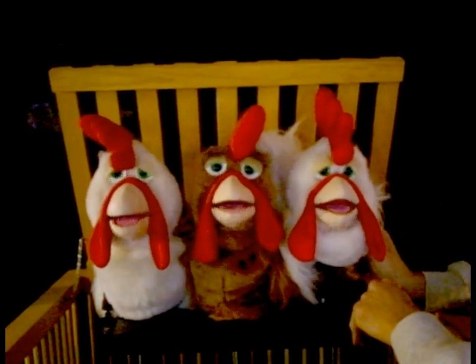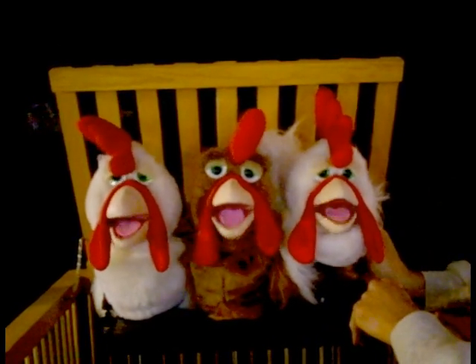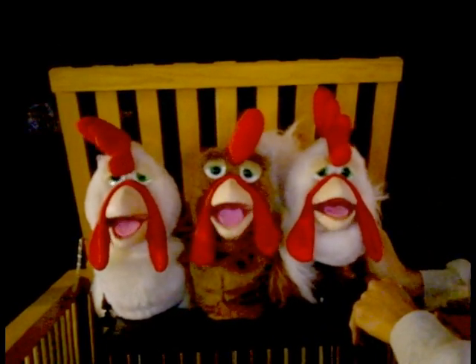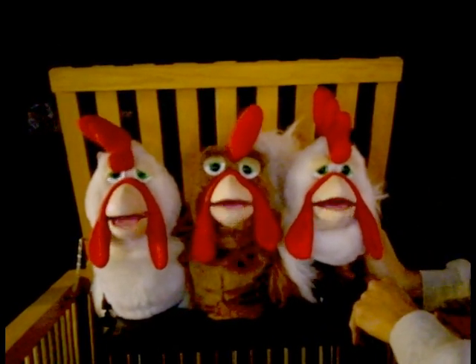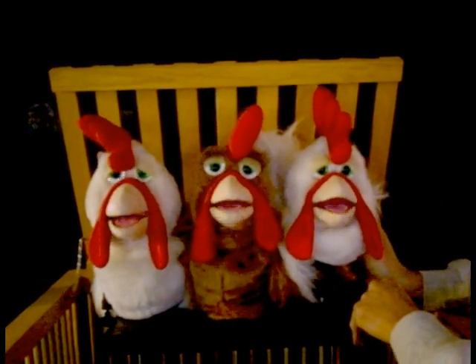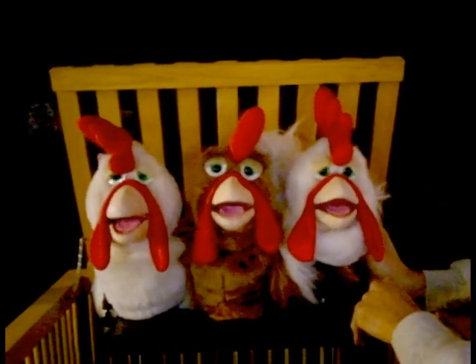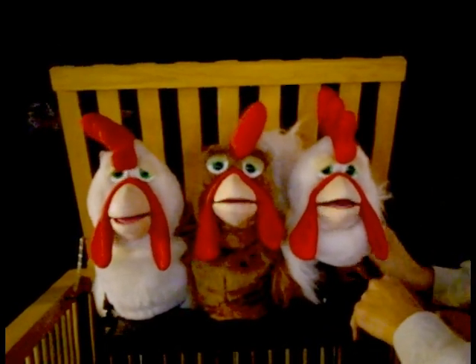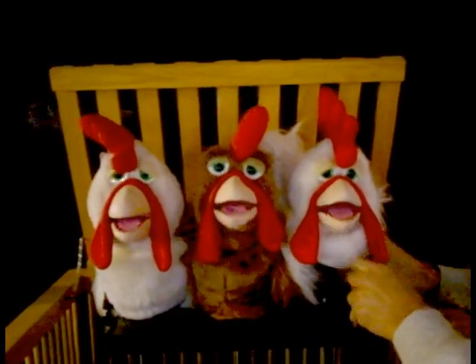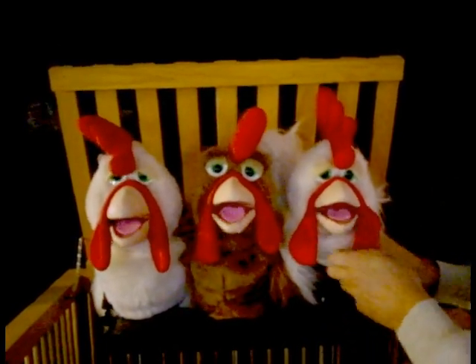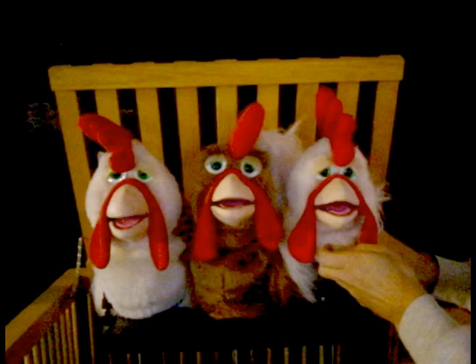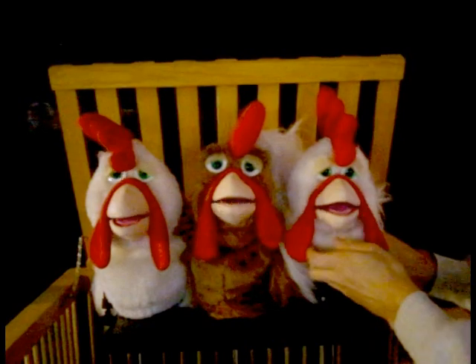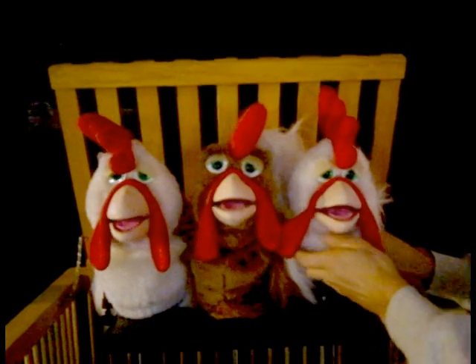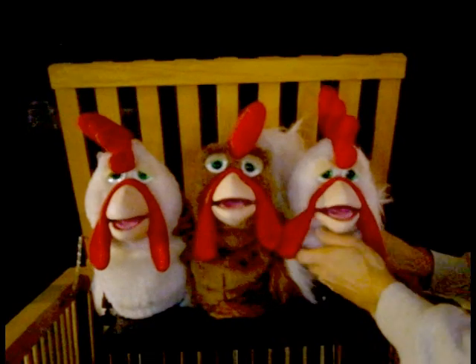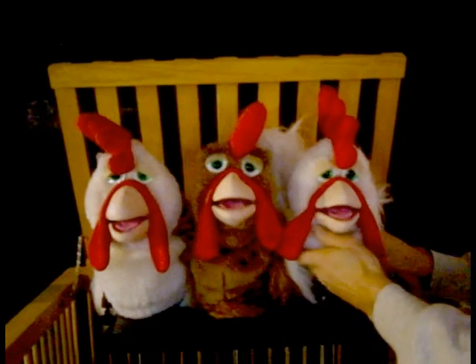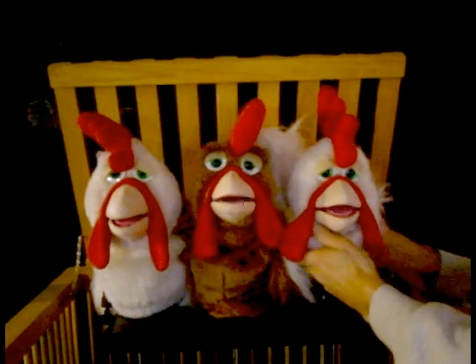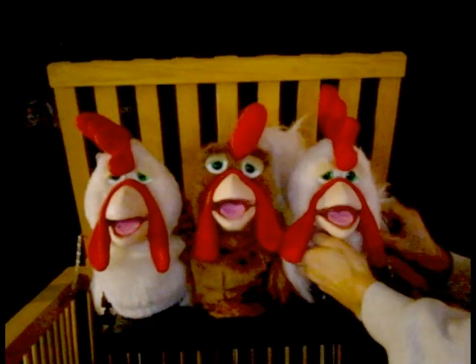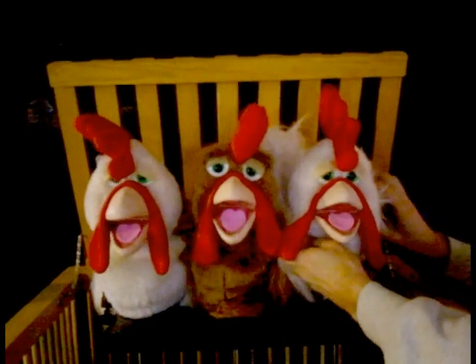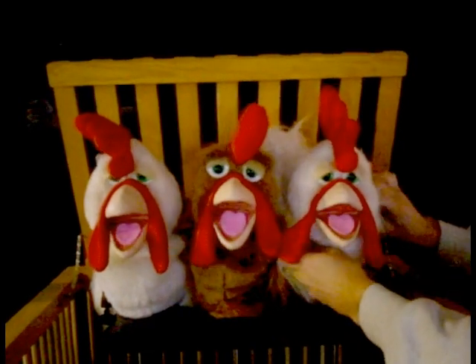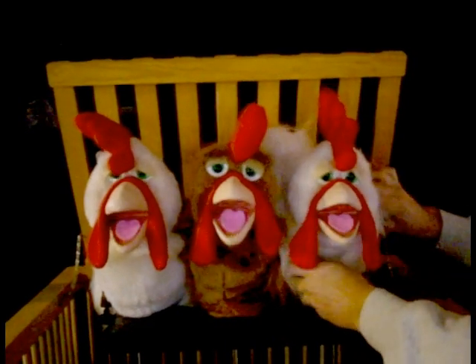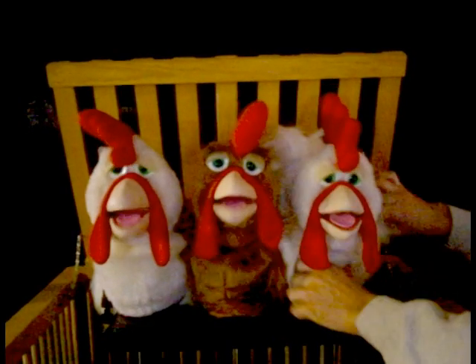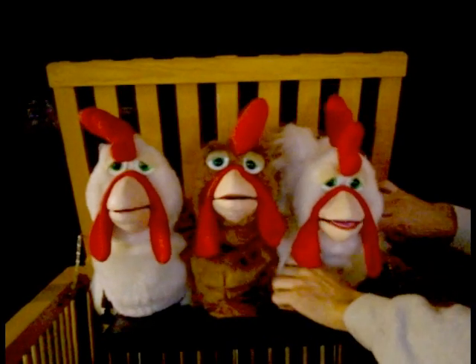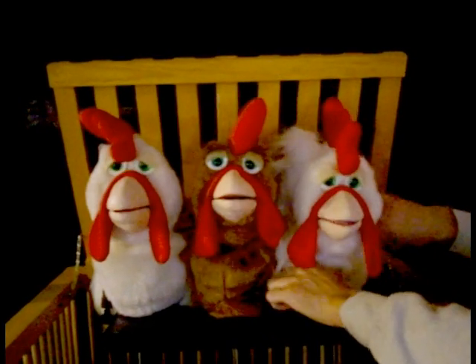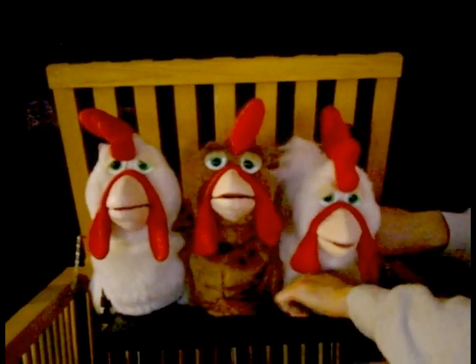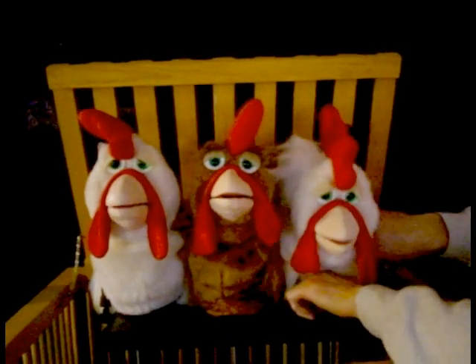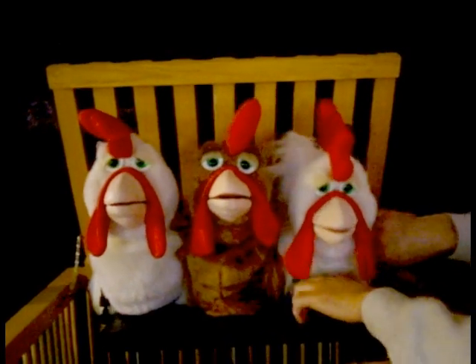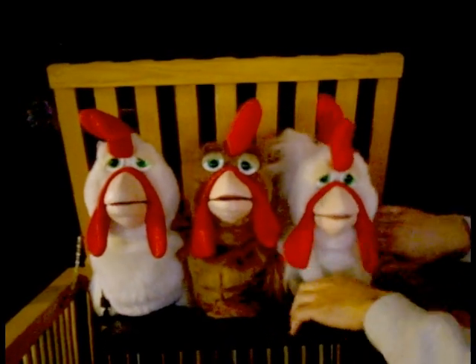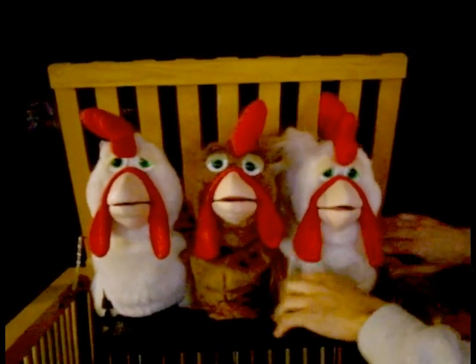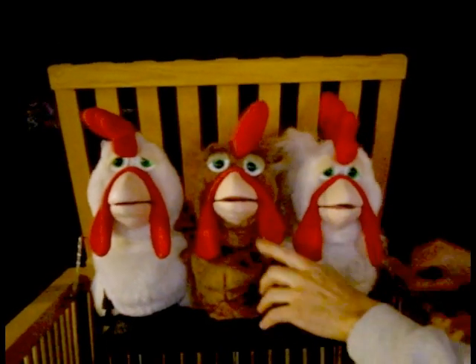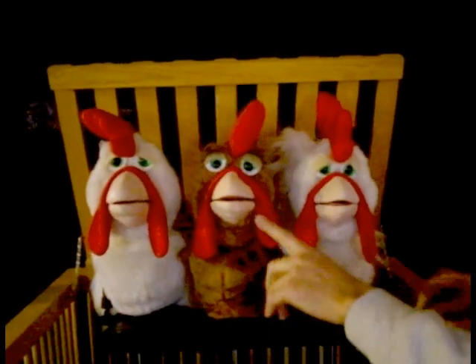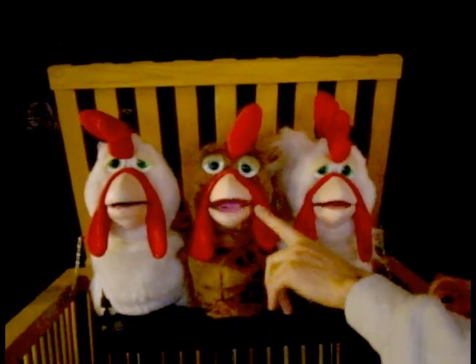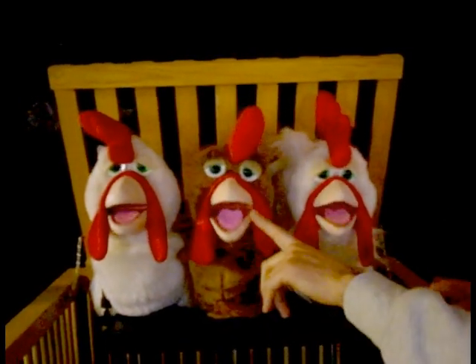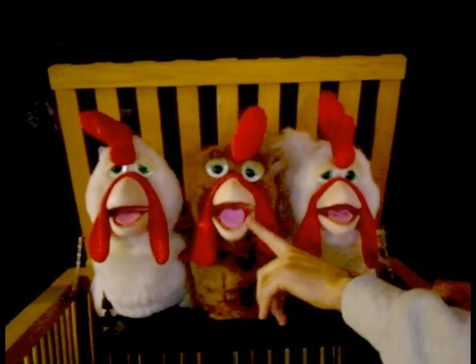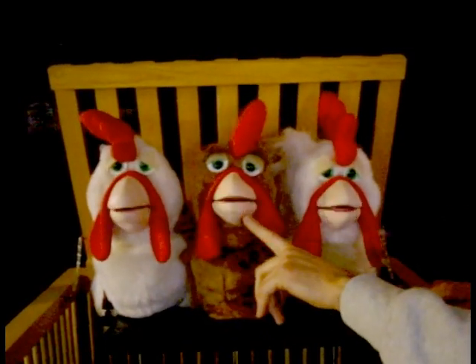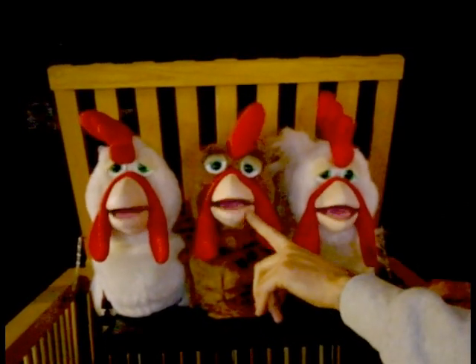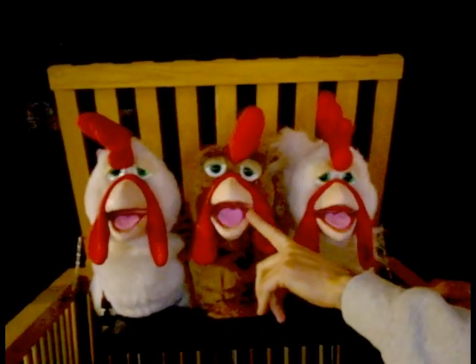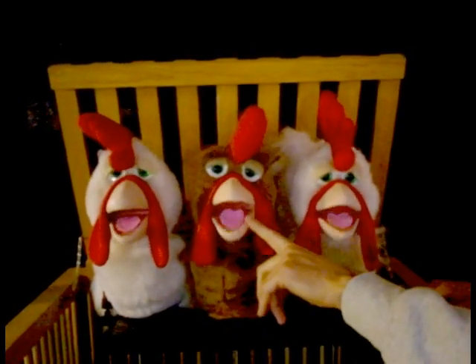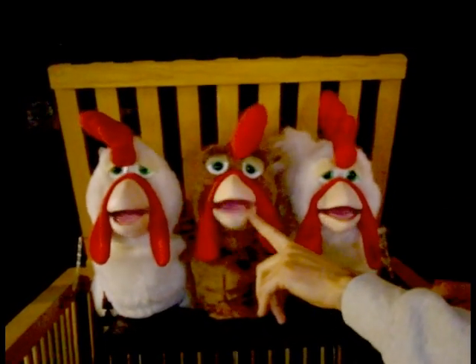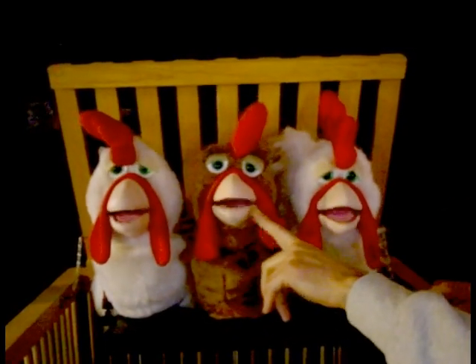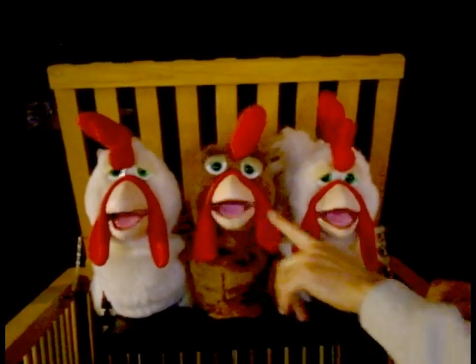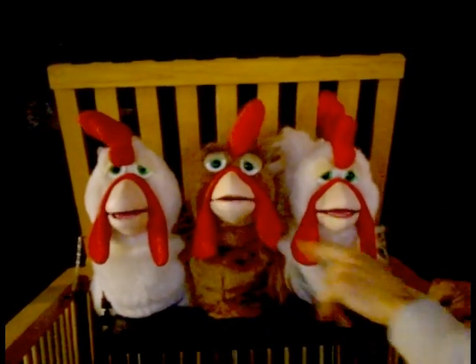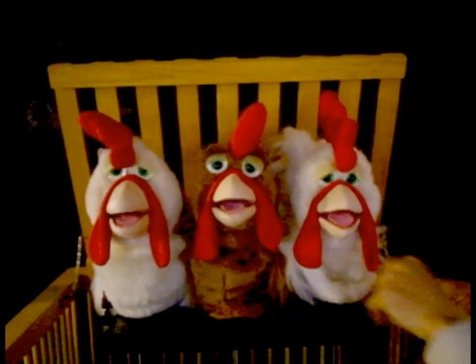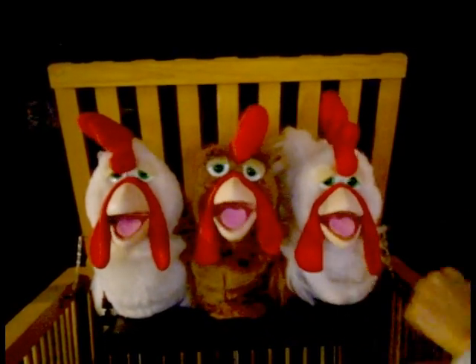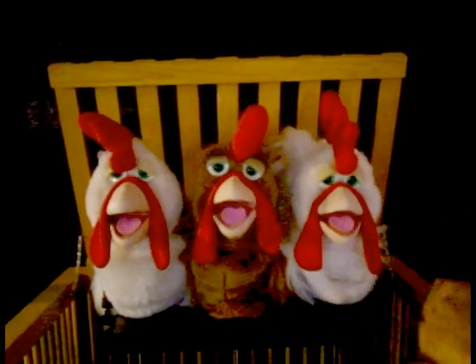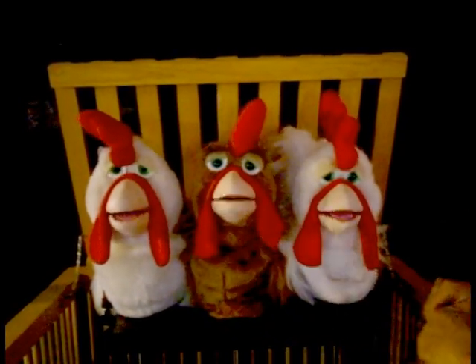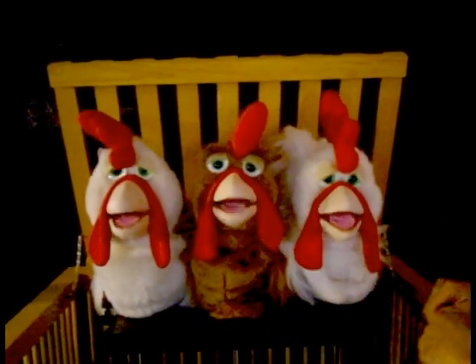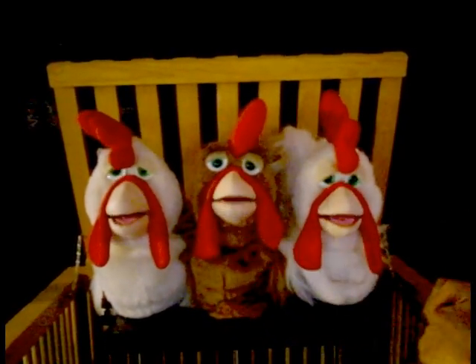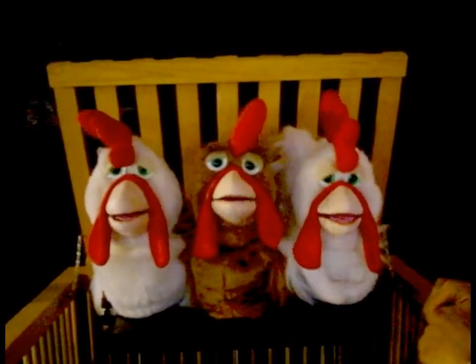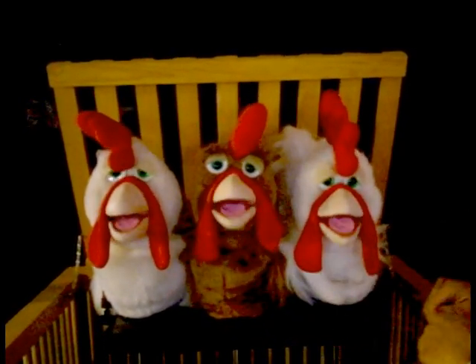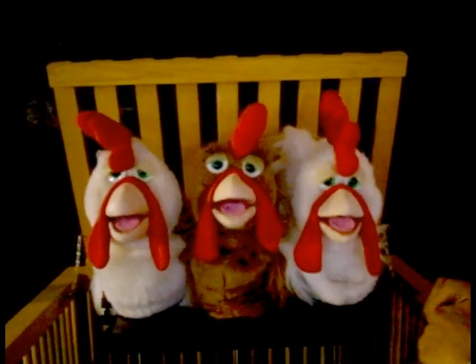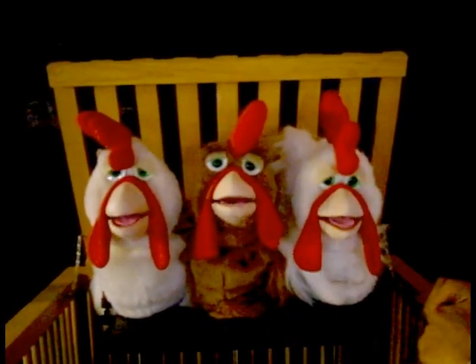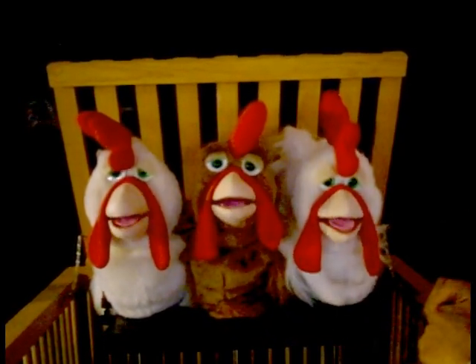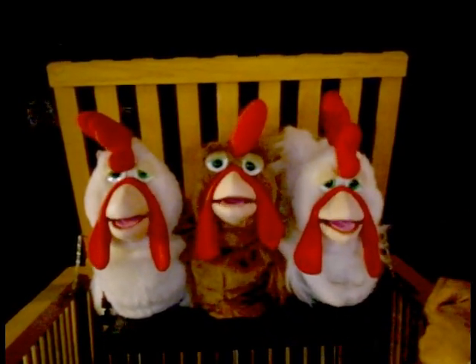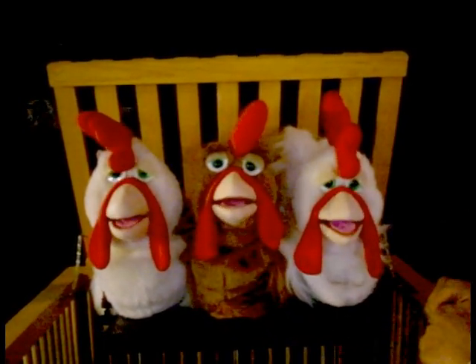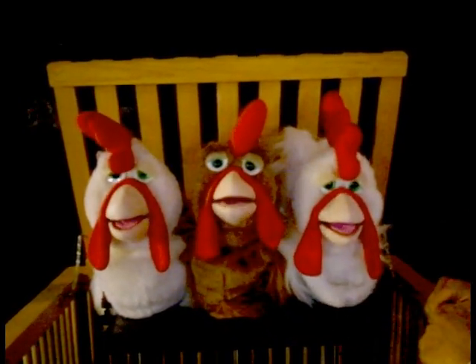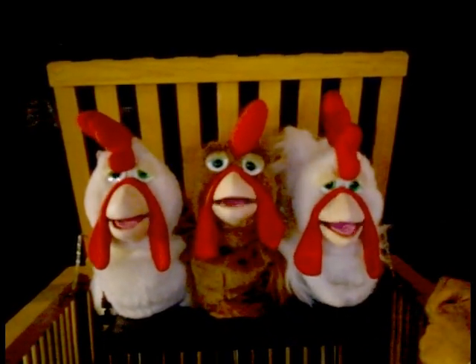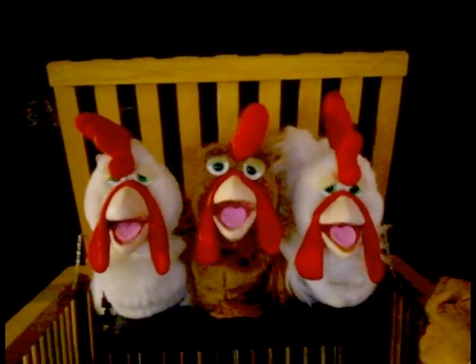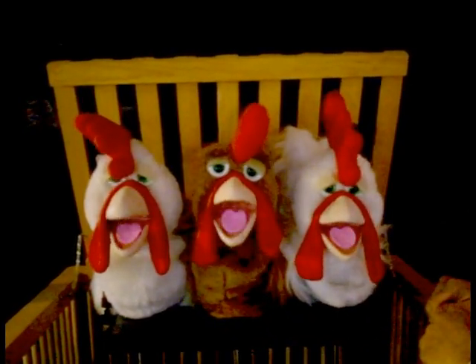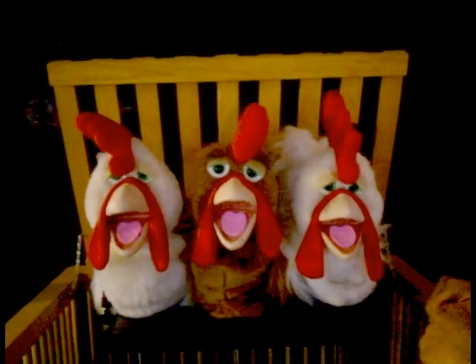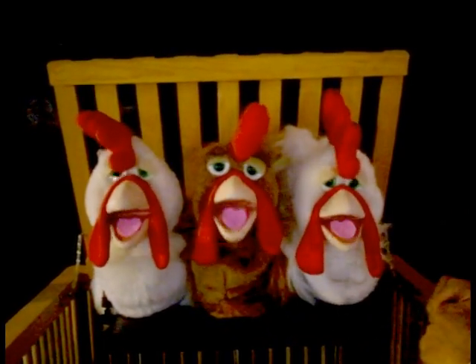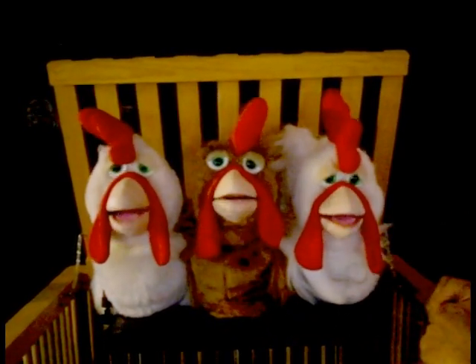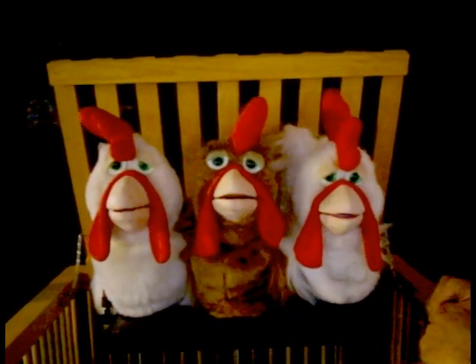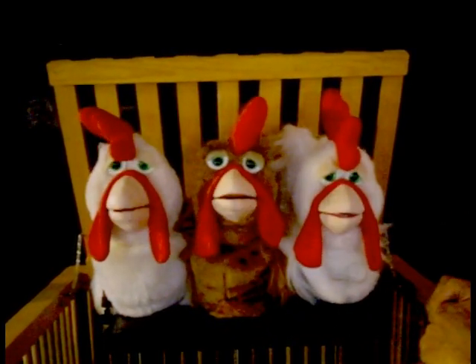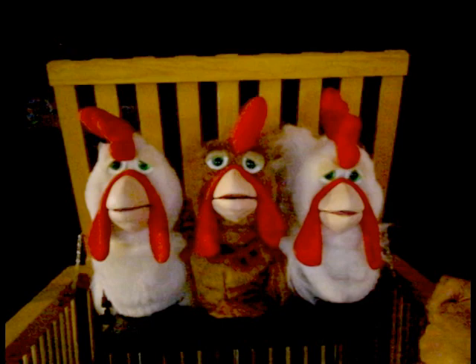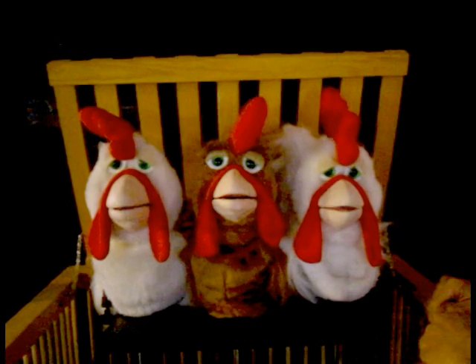Notice the puppet in the center here — this is what a final calibration should look like when it's all done.